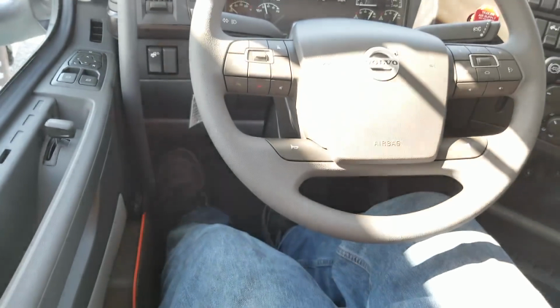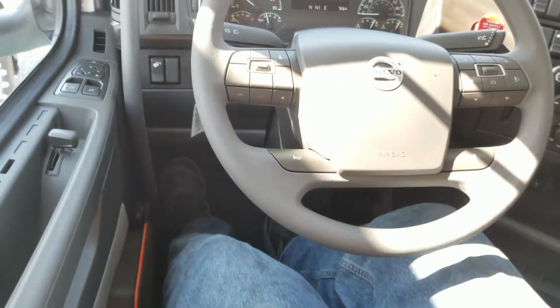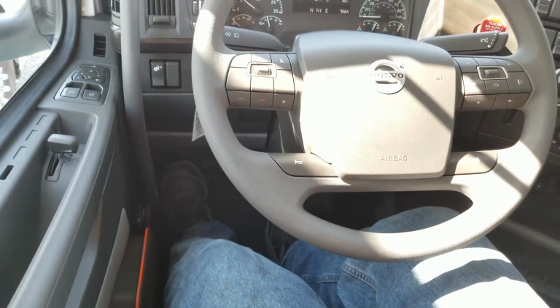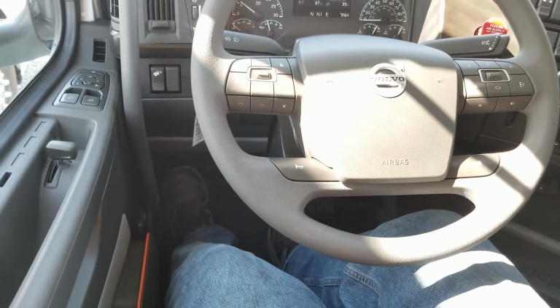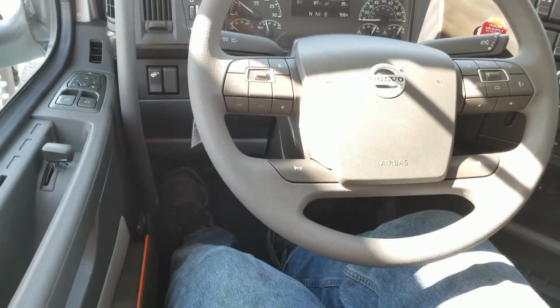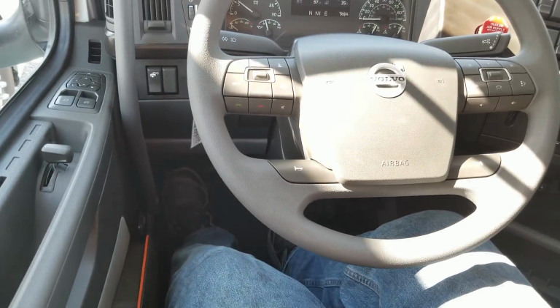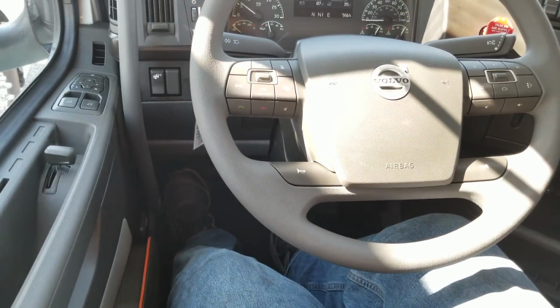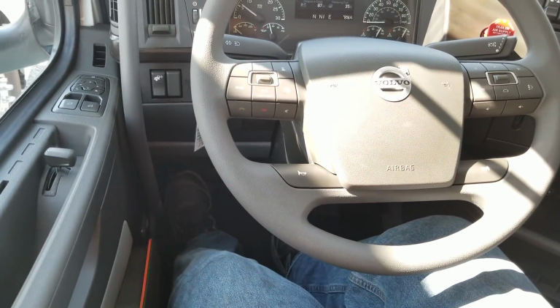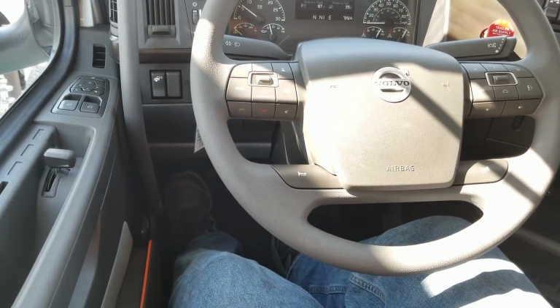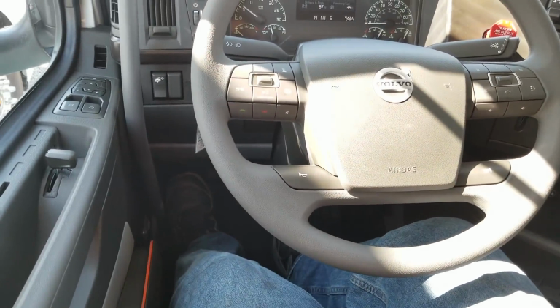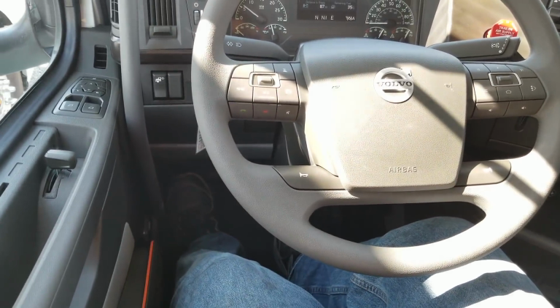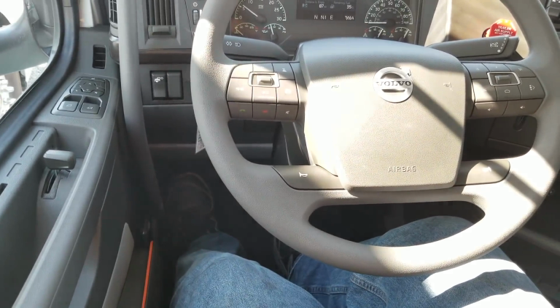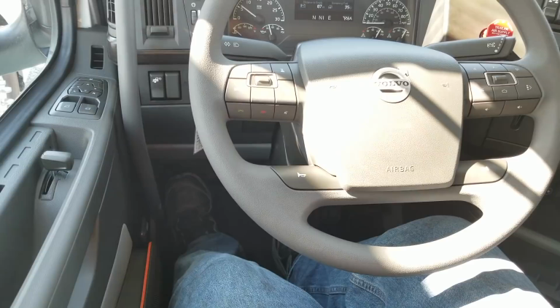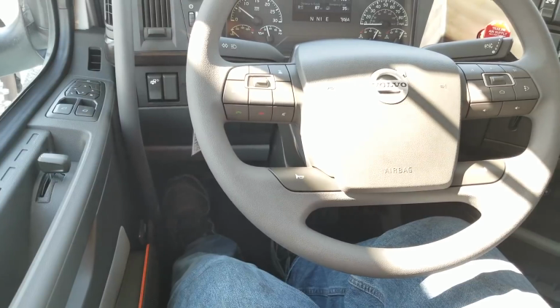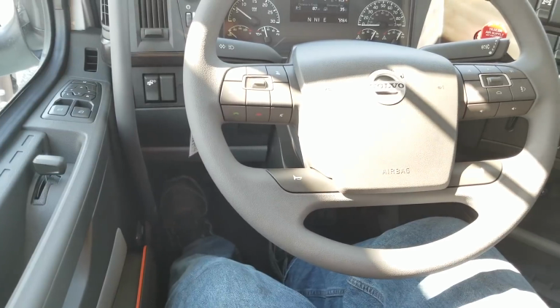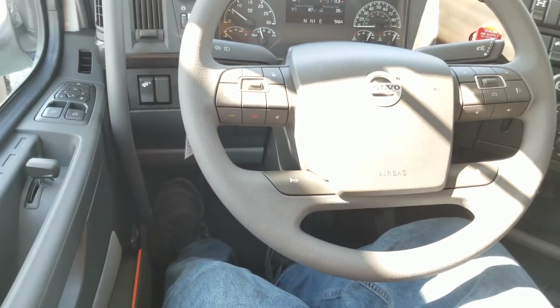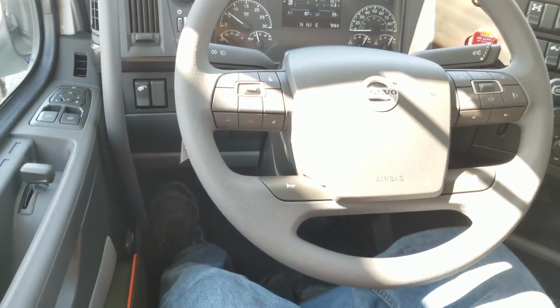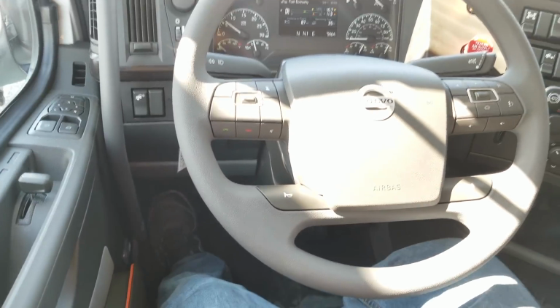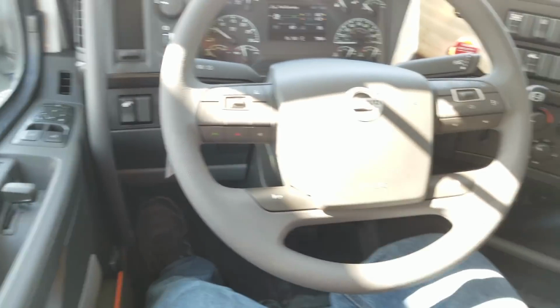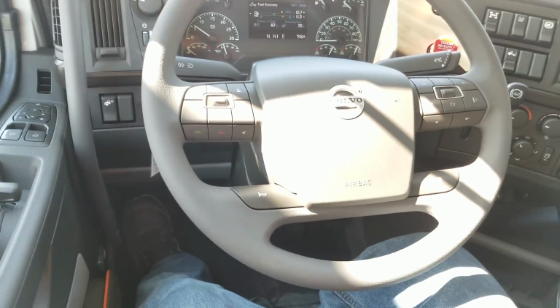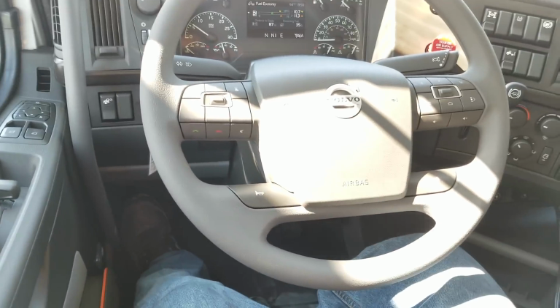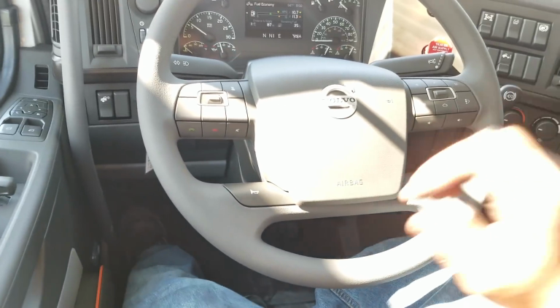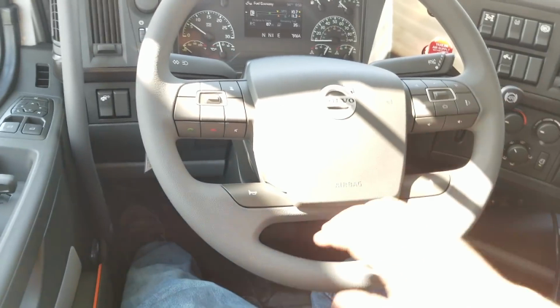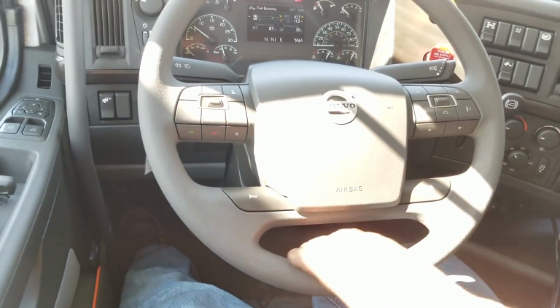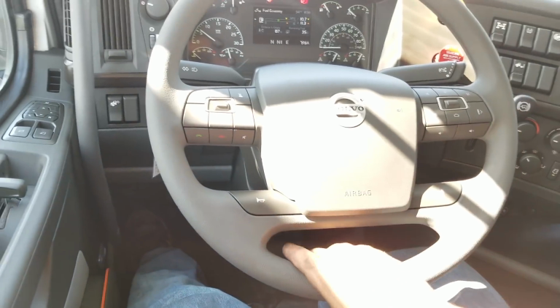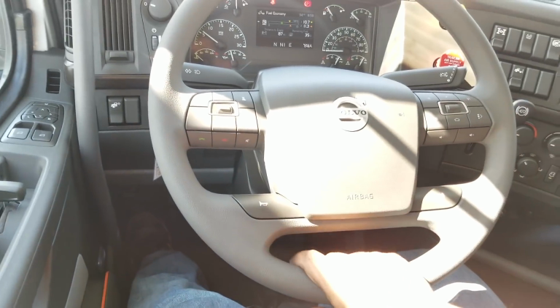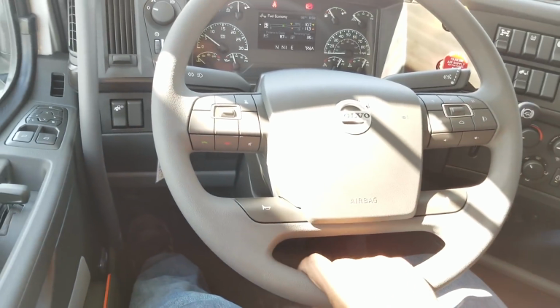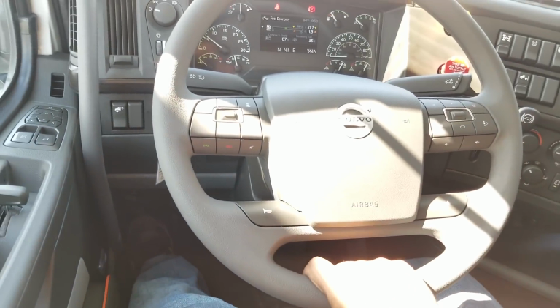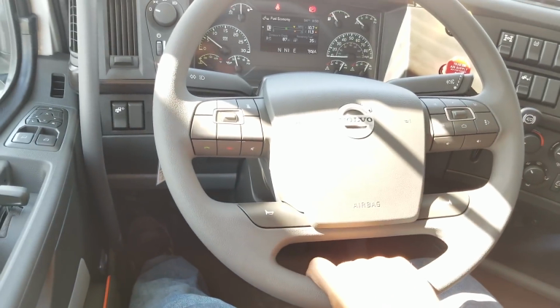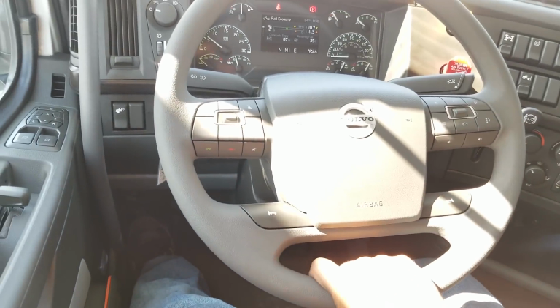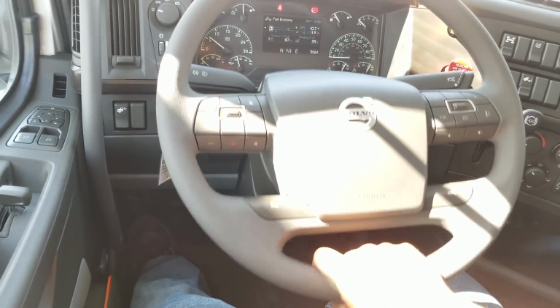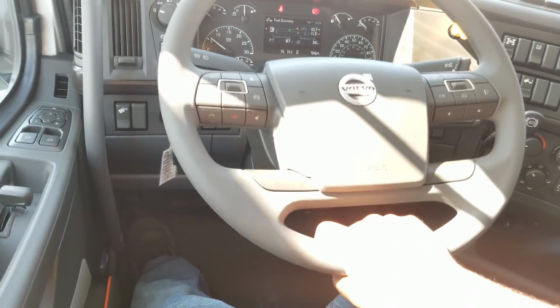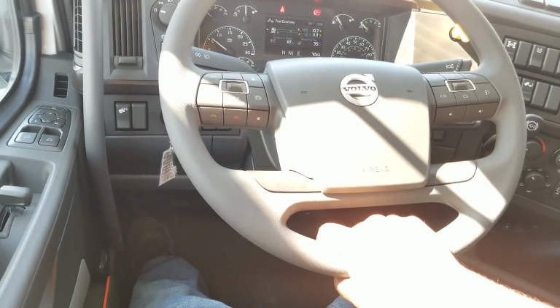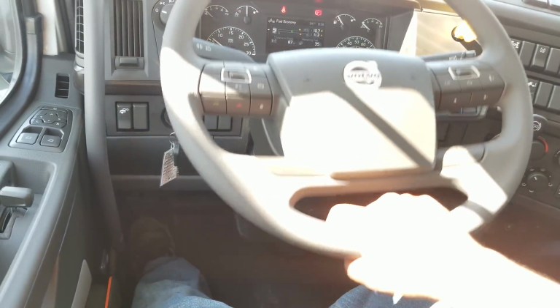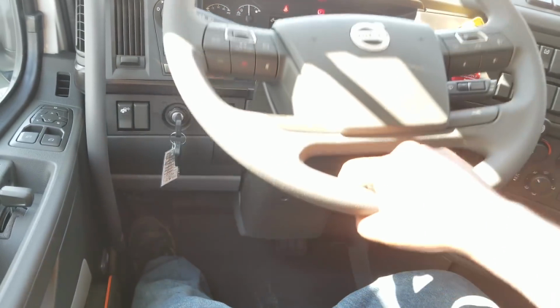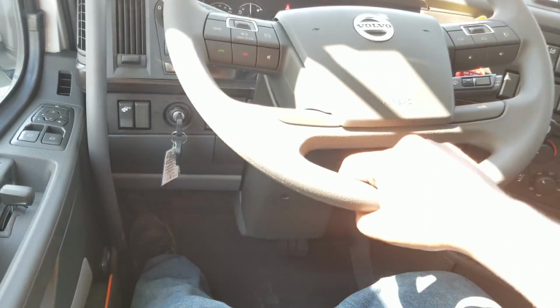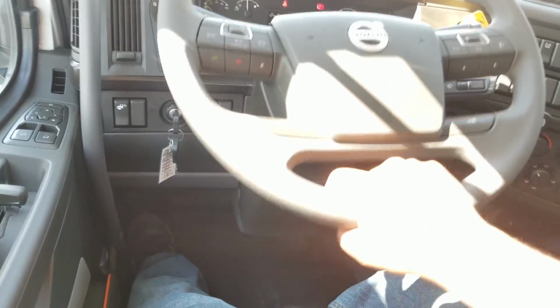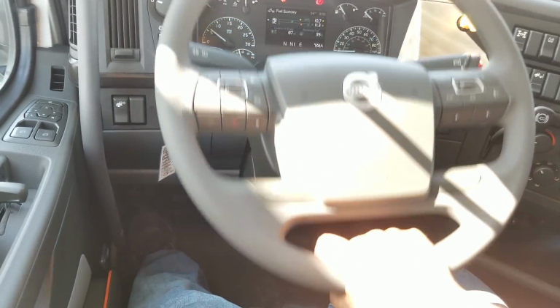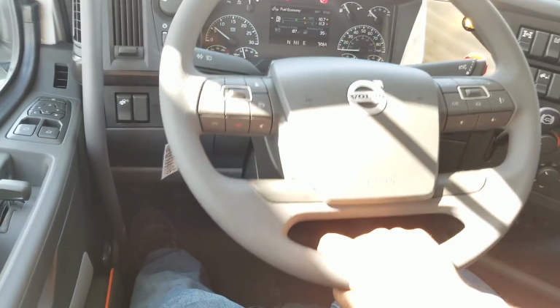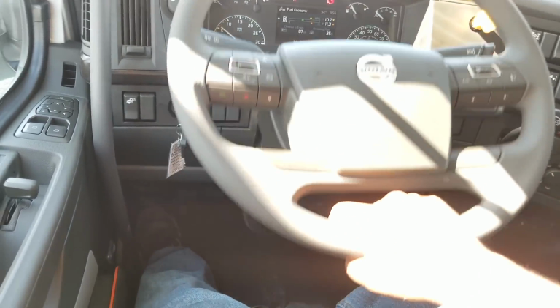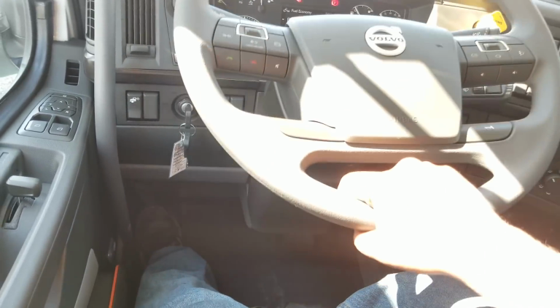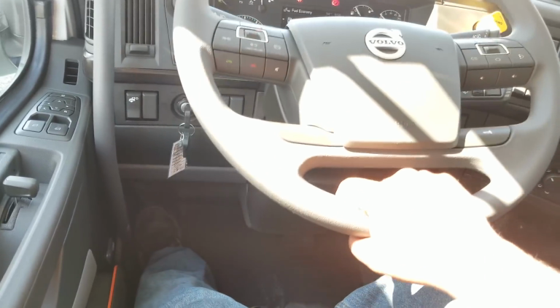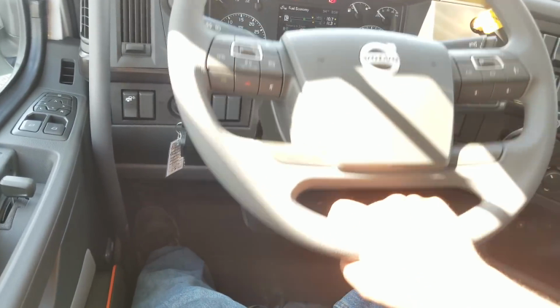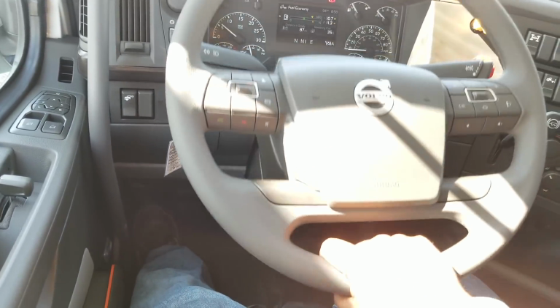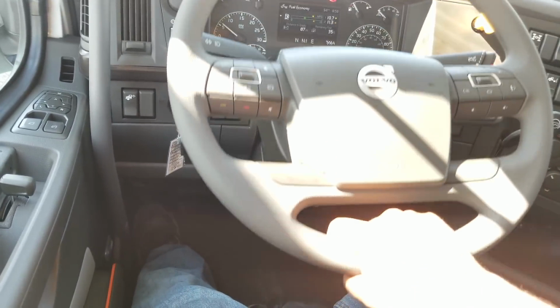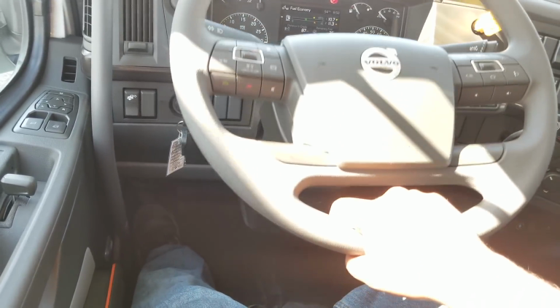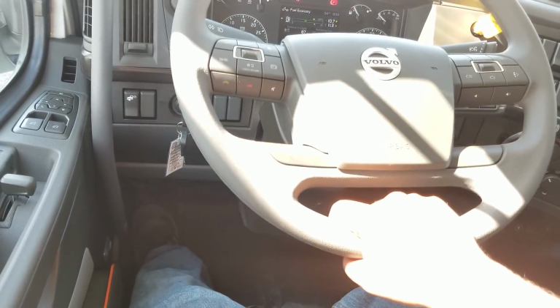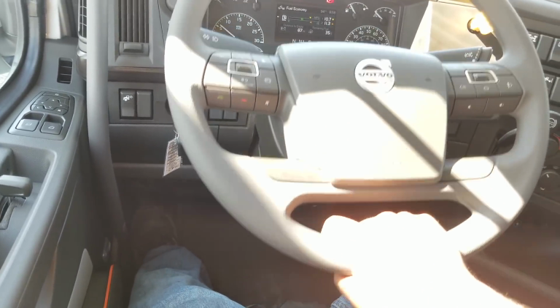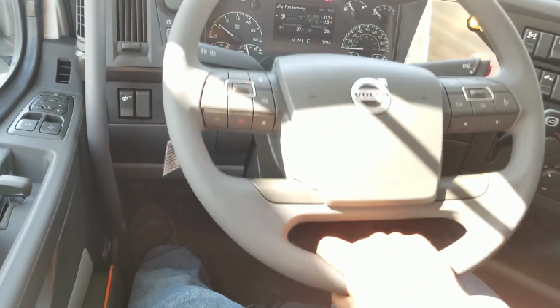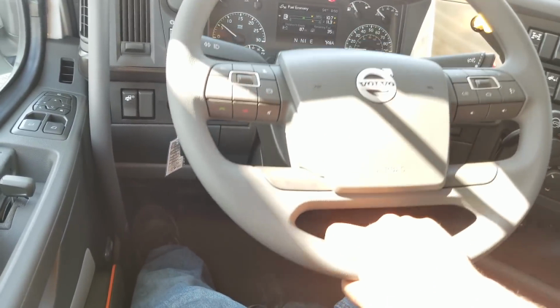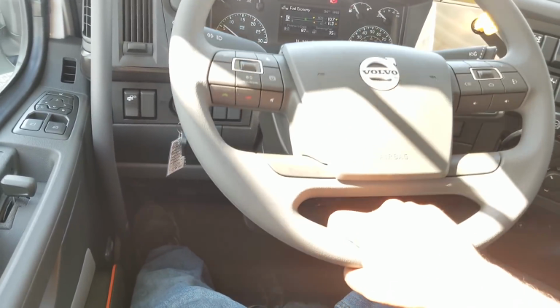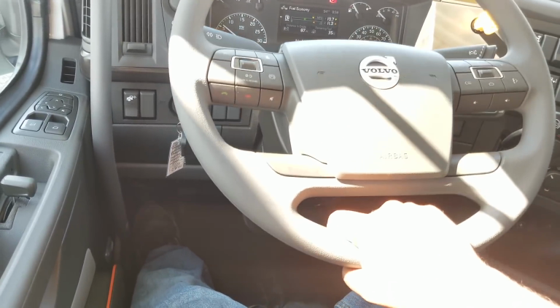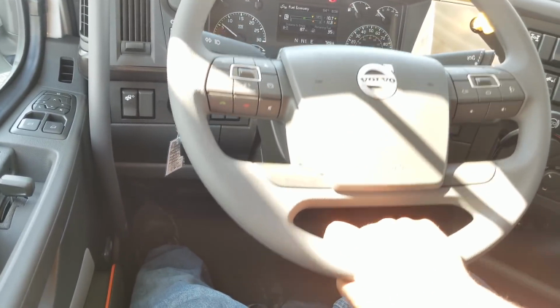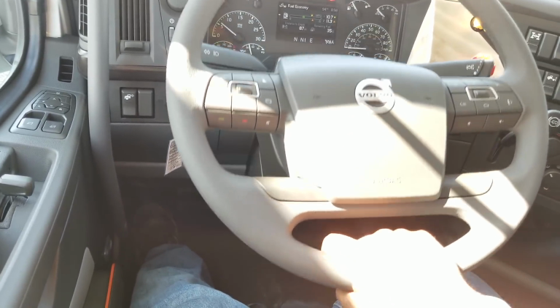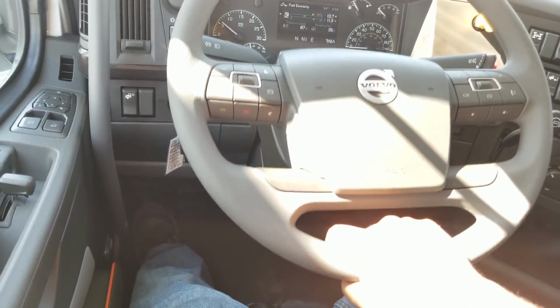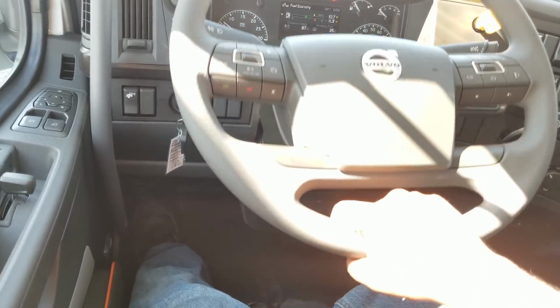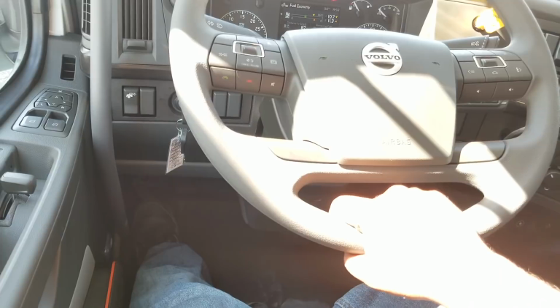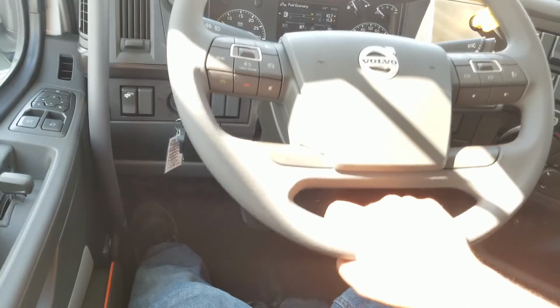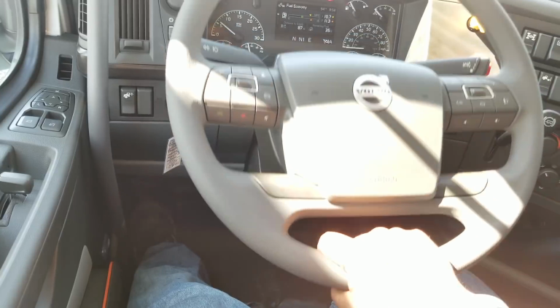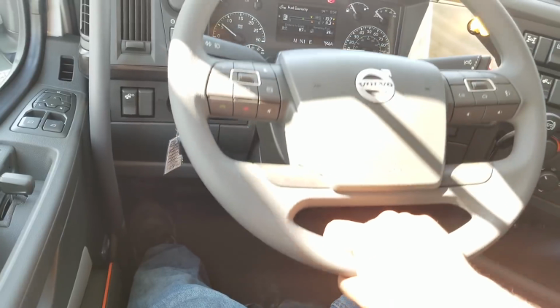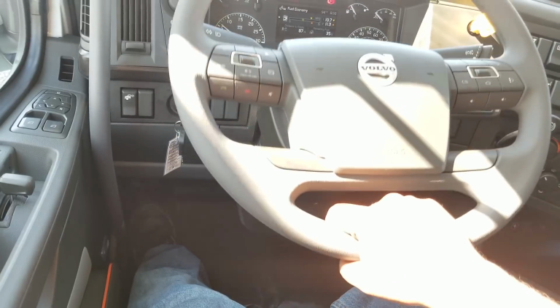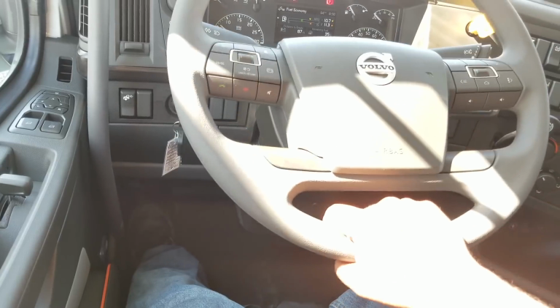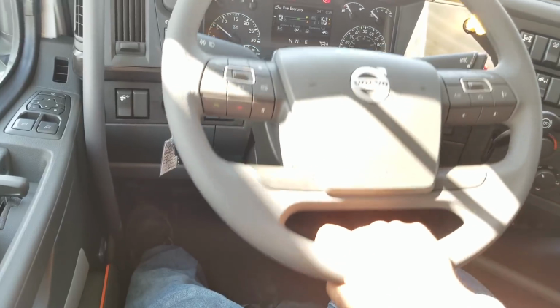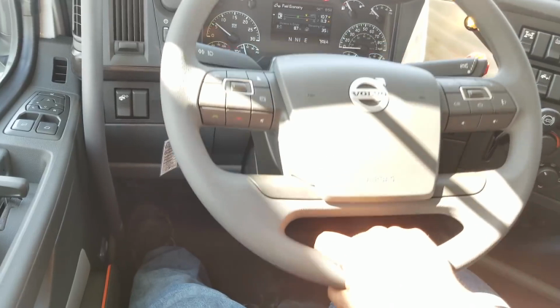I'll do a little tour here. You can see I'm moving it — as soon as I let off, it'll stop moving. It's air operated. Tilts, telescopes, and all that good stuff.